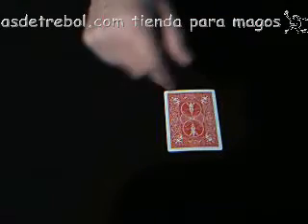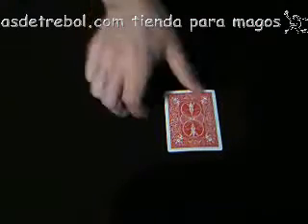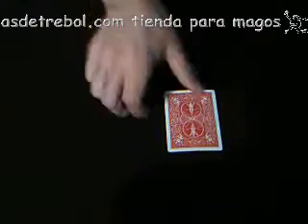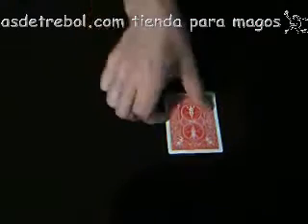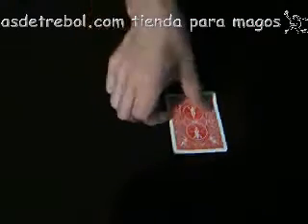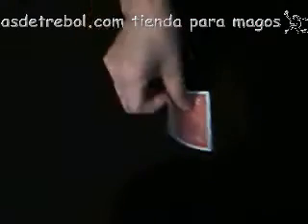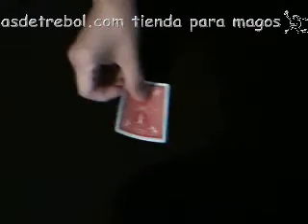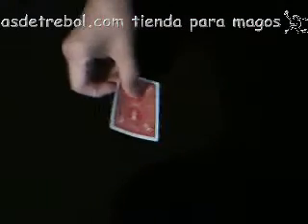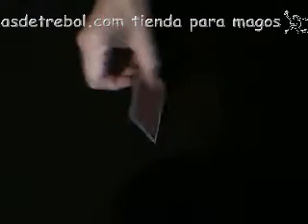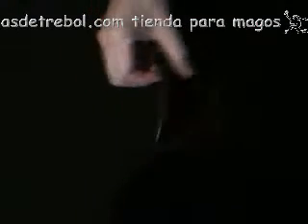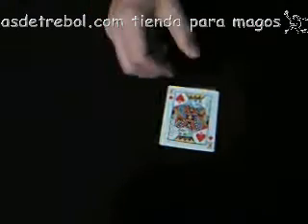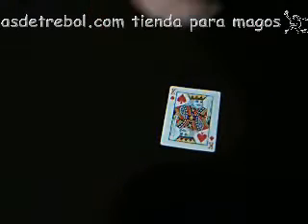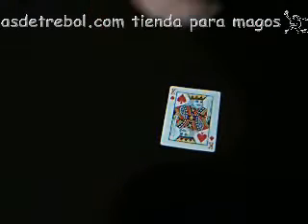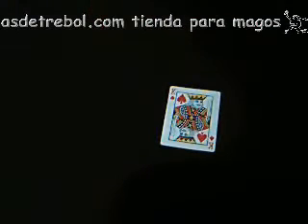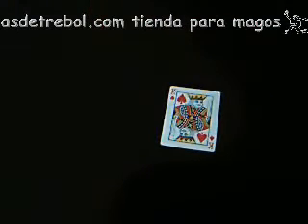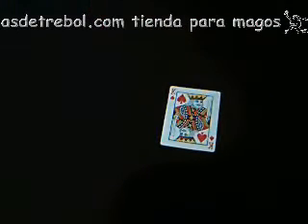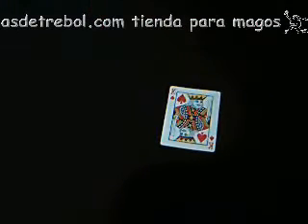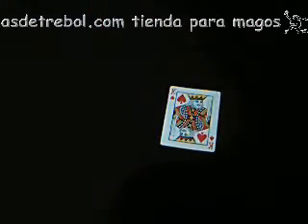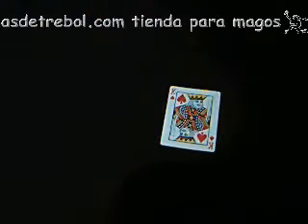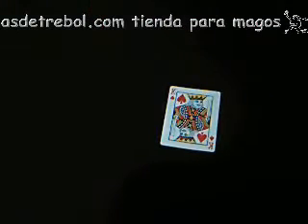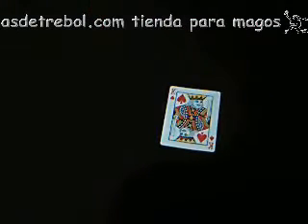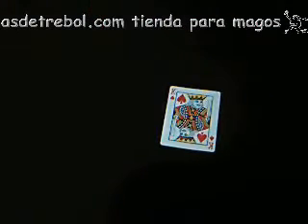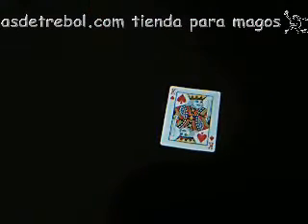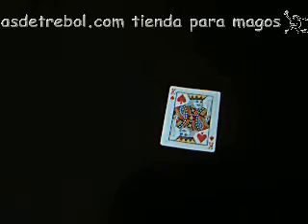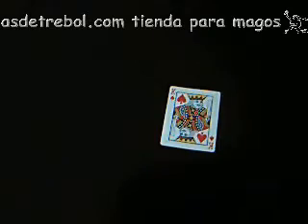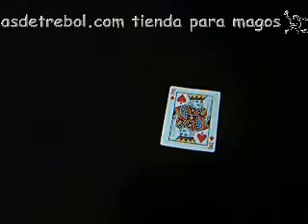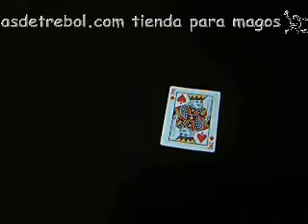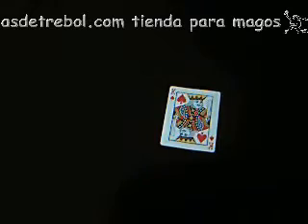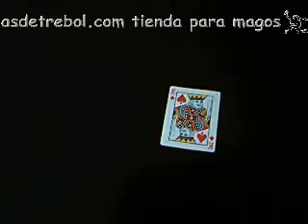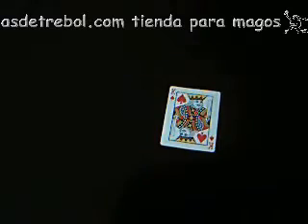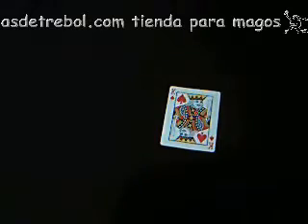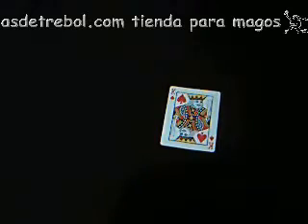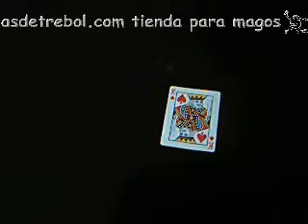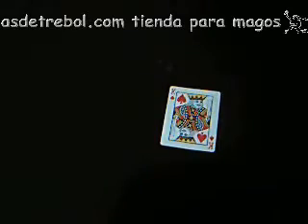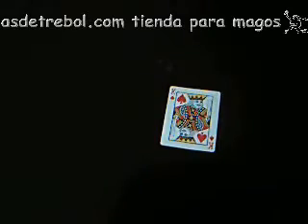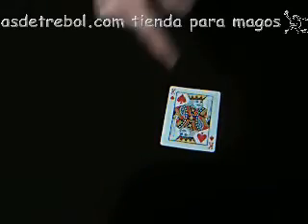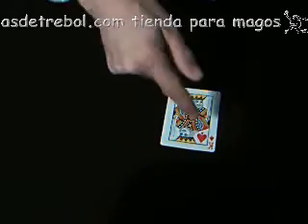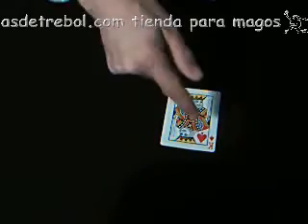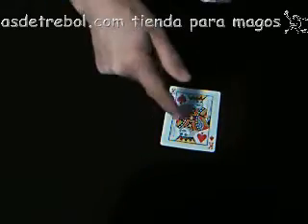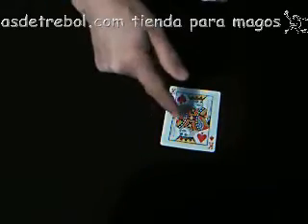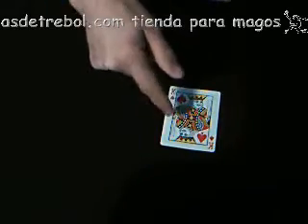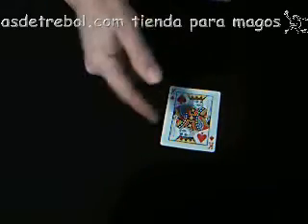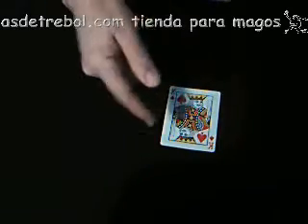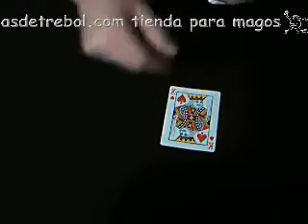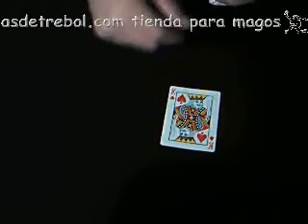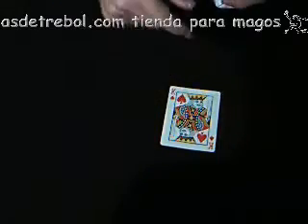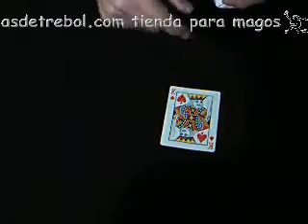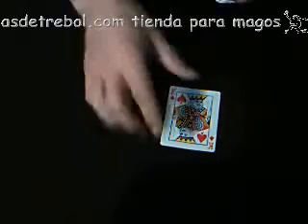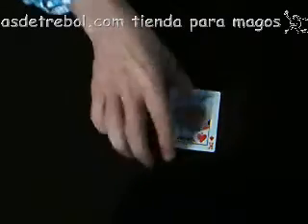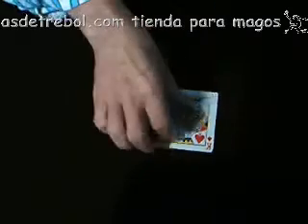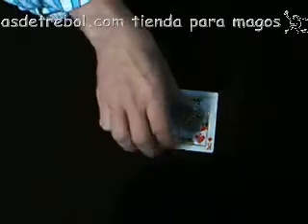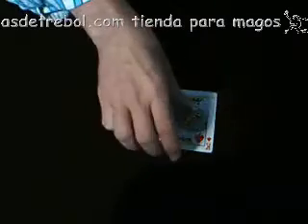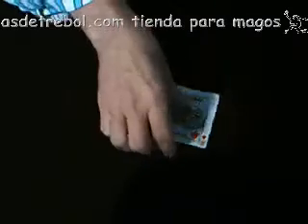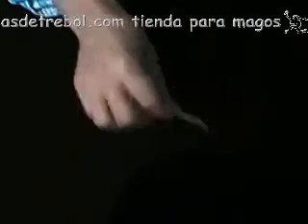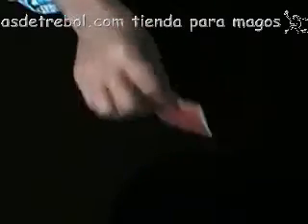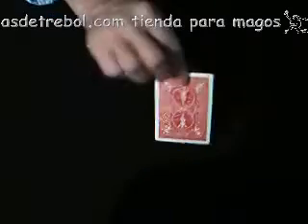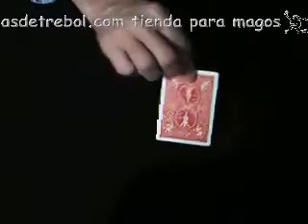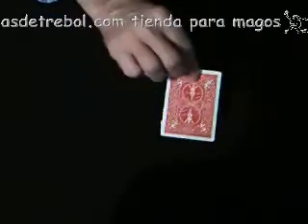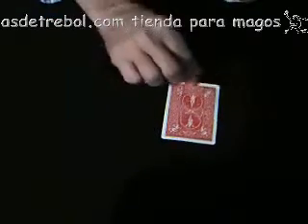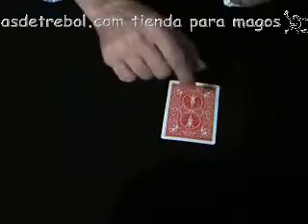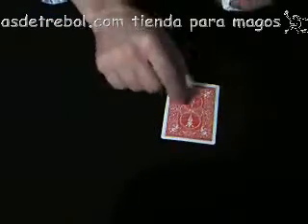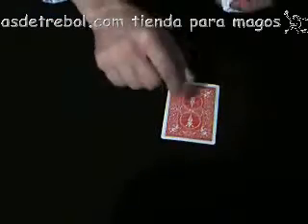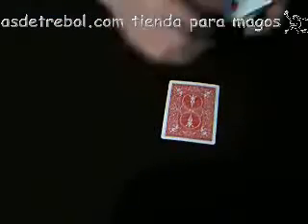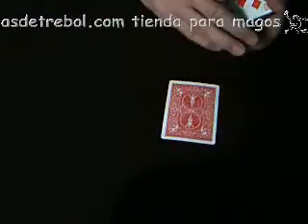At least it was black before you pressed the button. Turn it over now. They do. Oh! It's now a red King of Spades. Odd, isn't it? Red. In fact, it's red, but it still has a button.